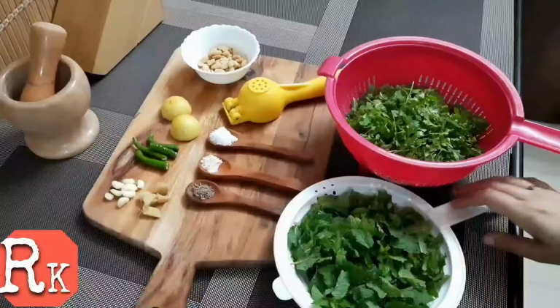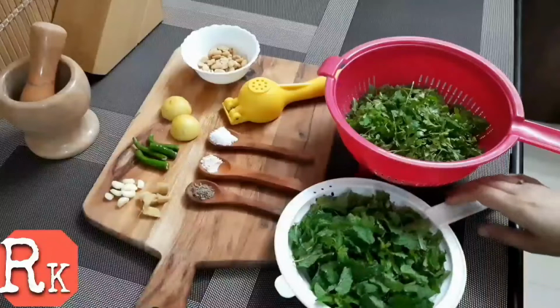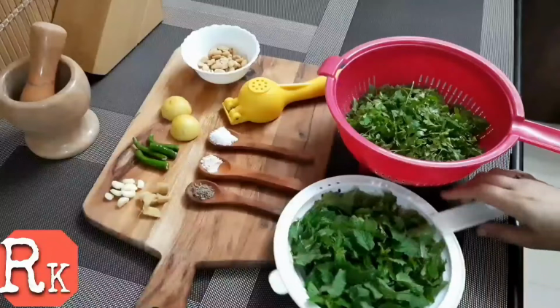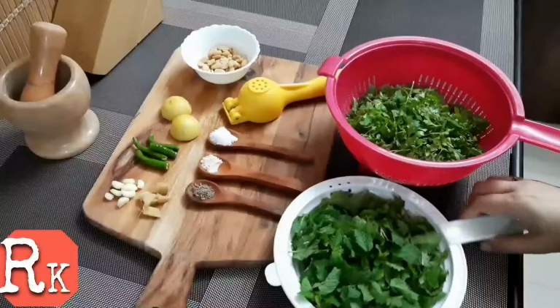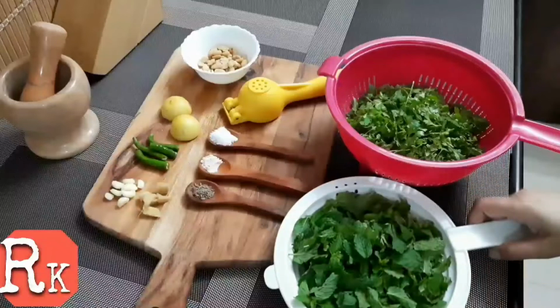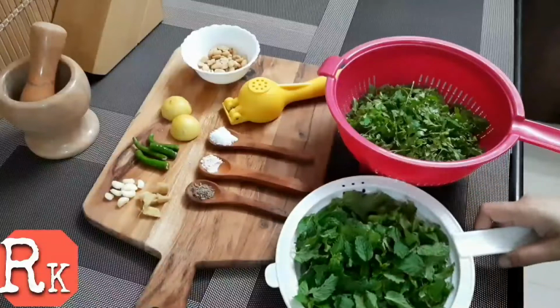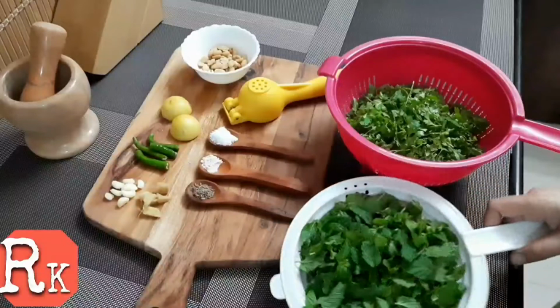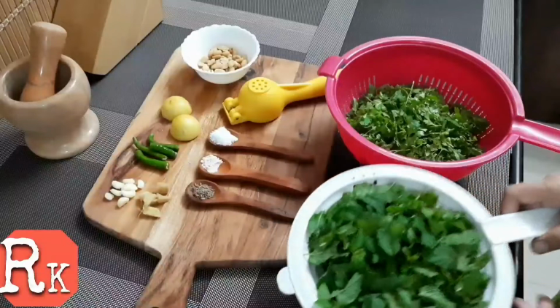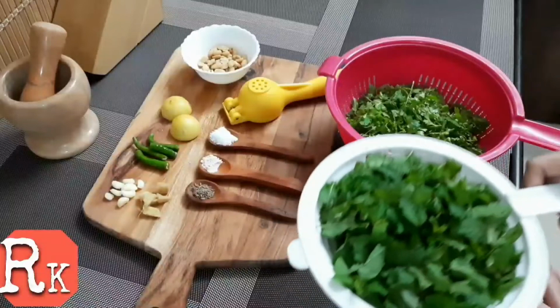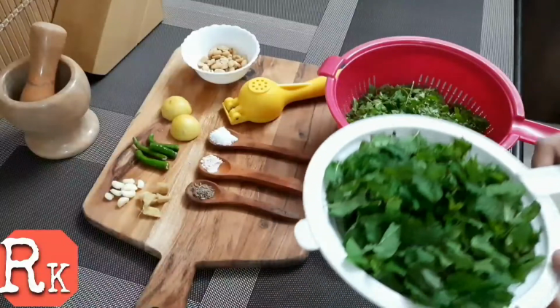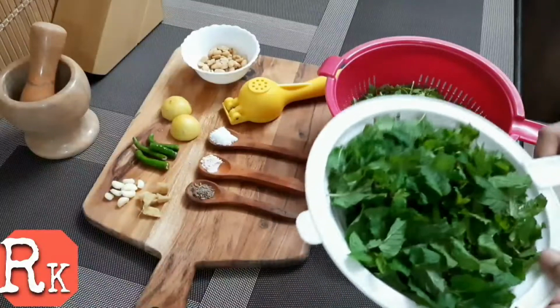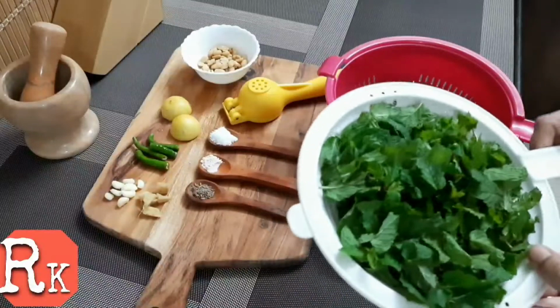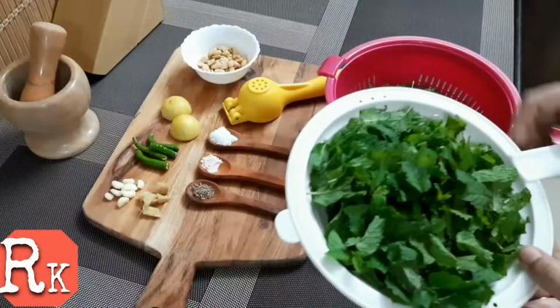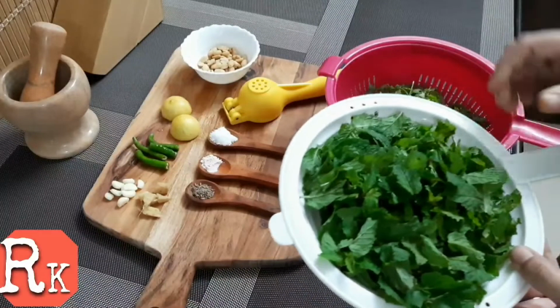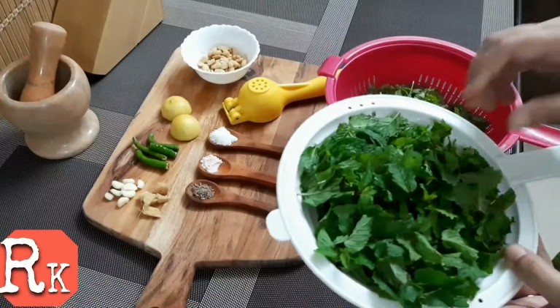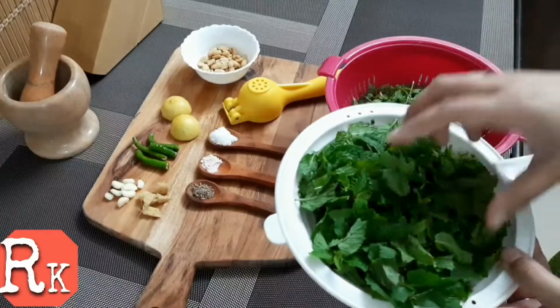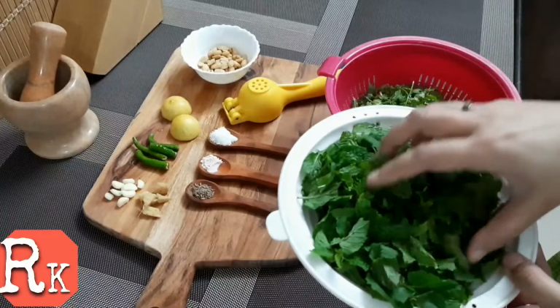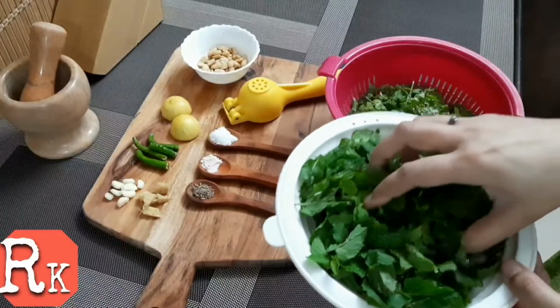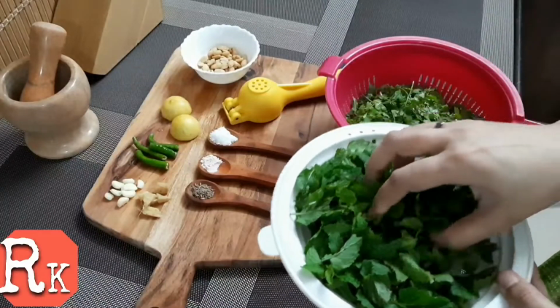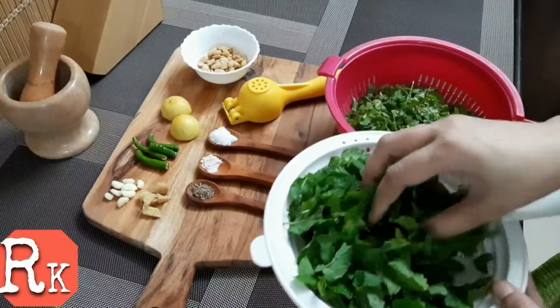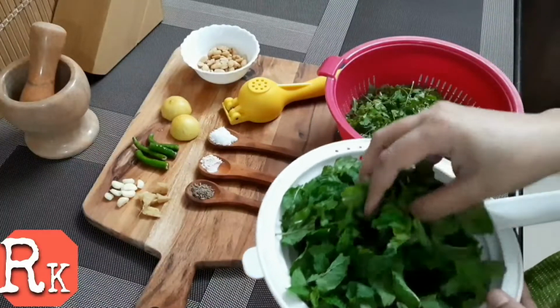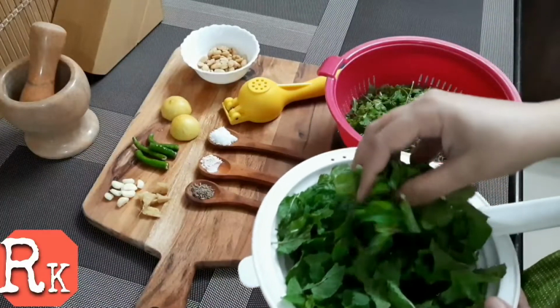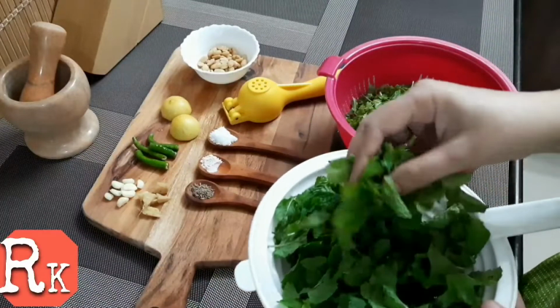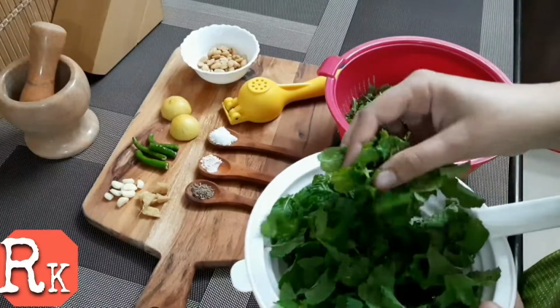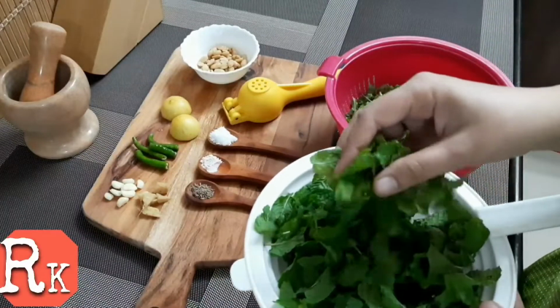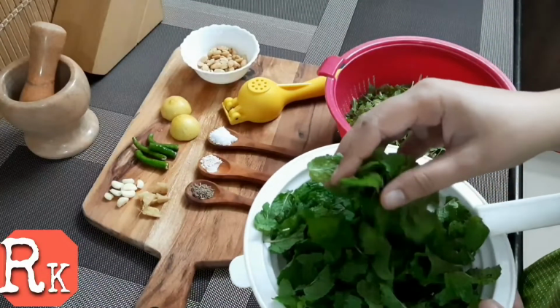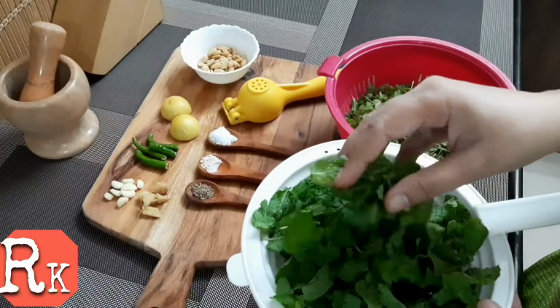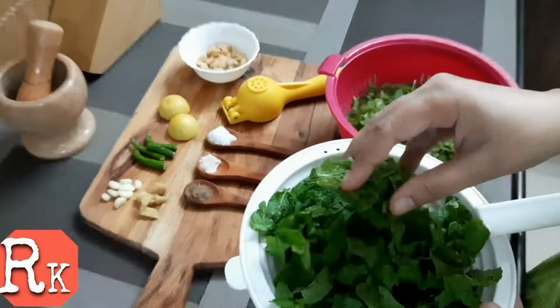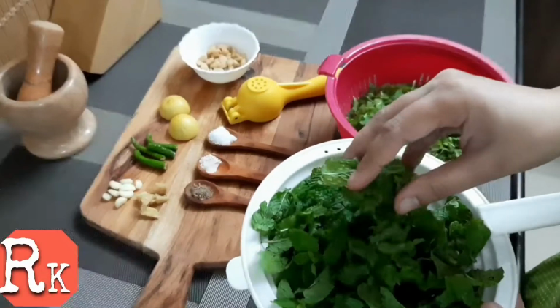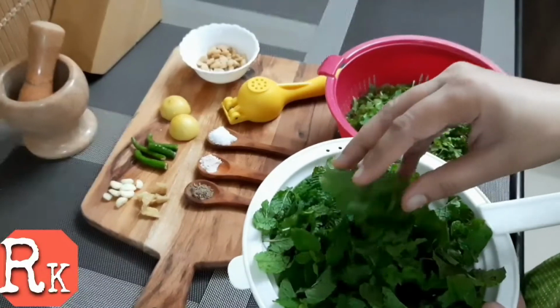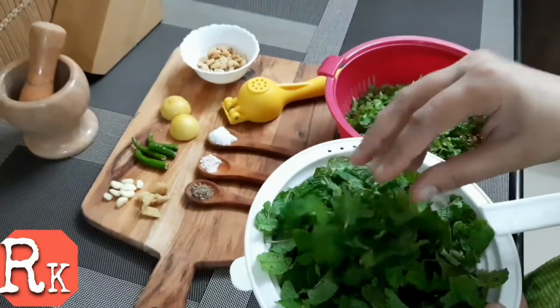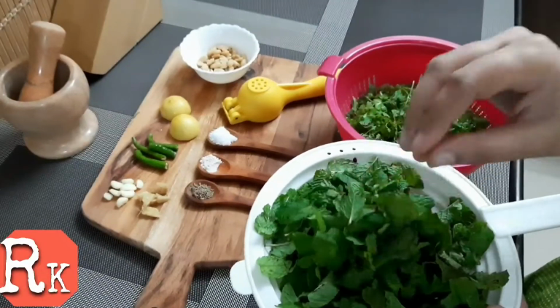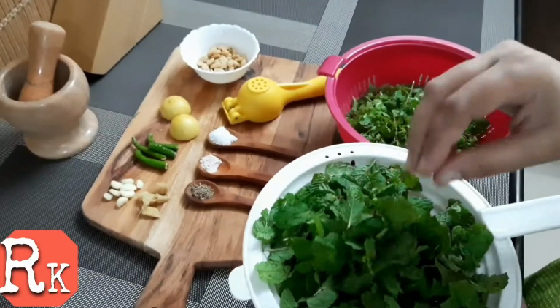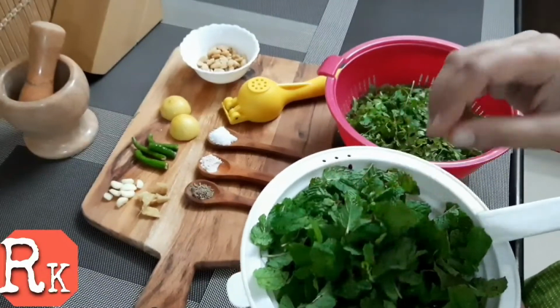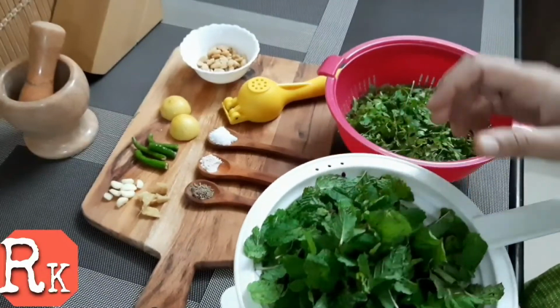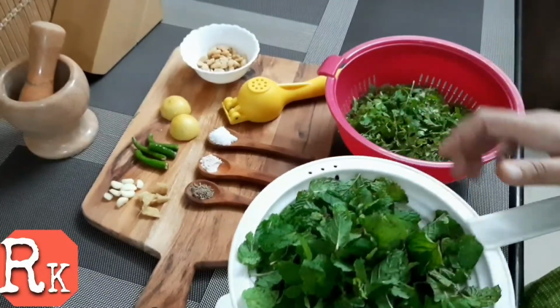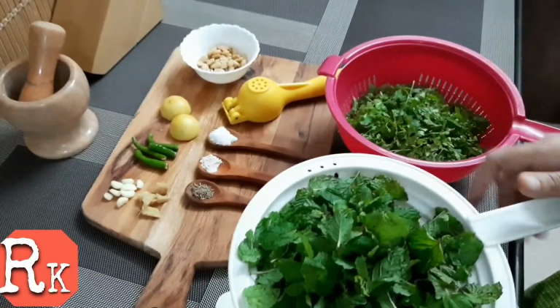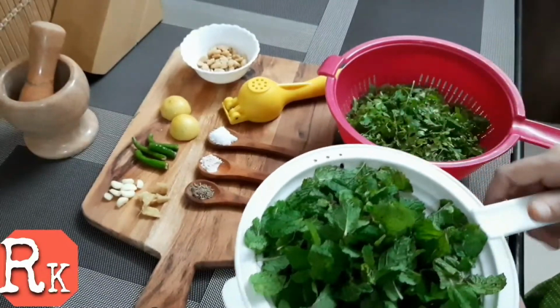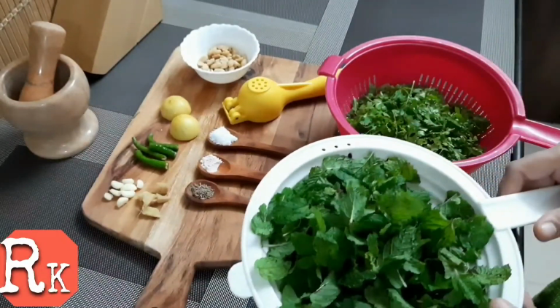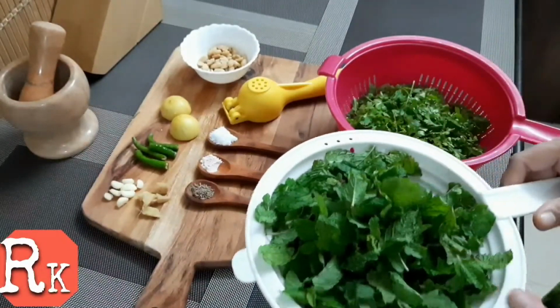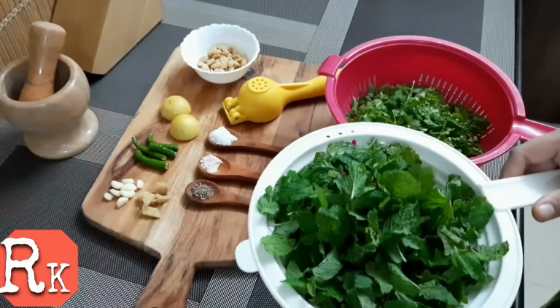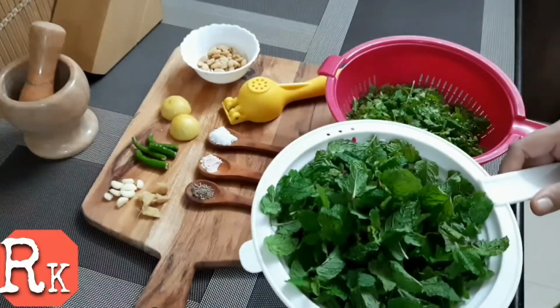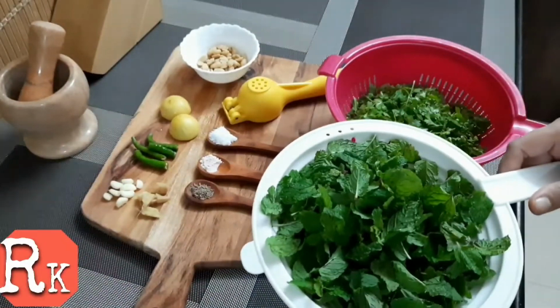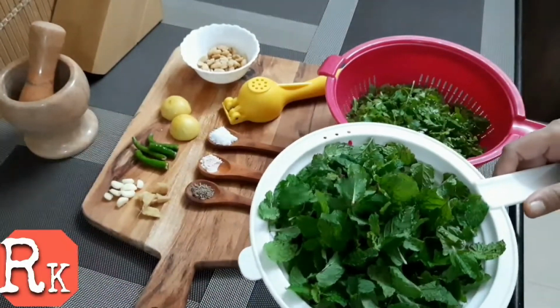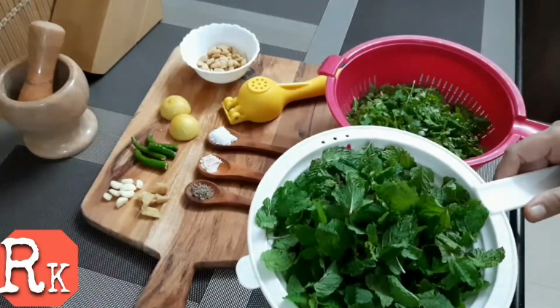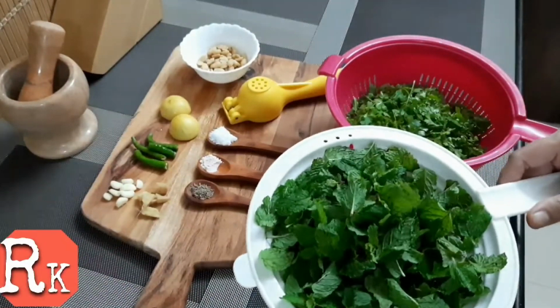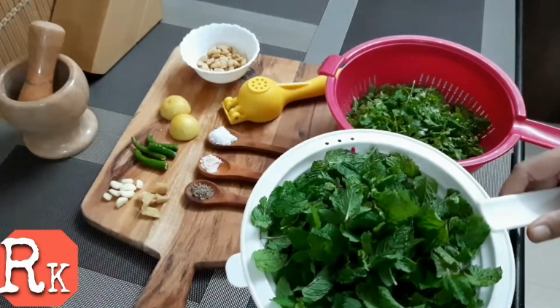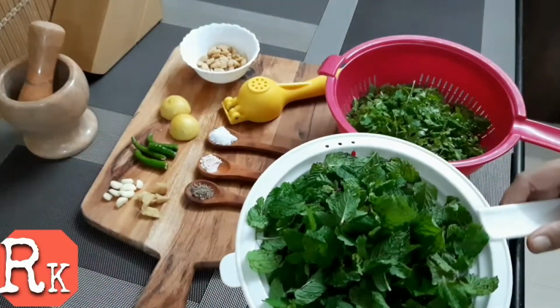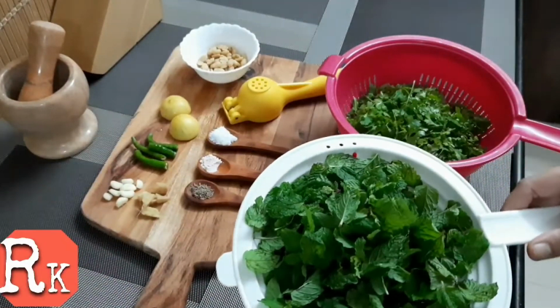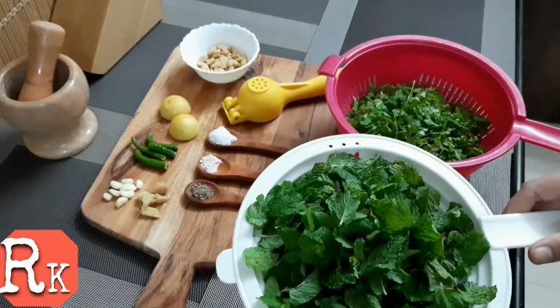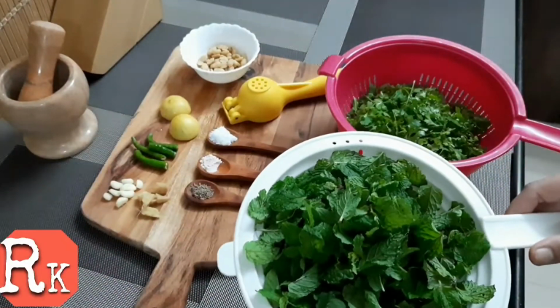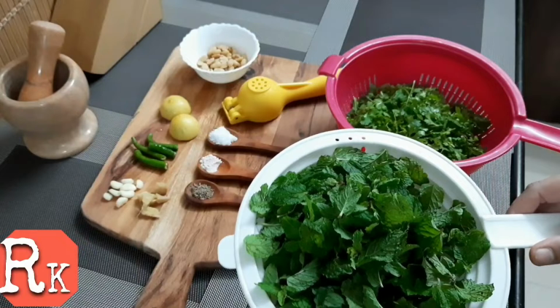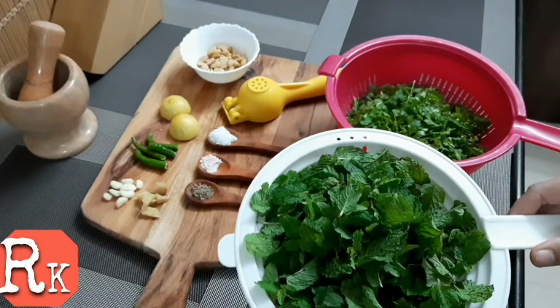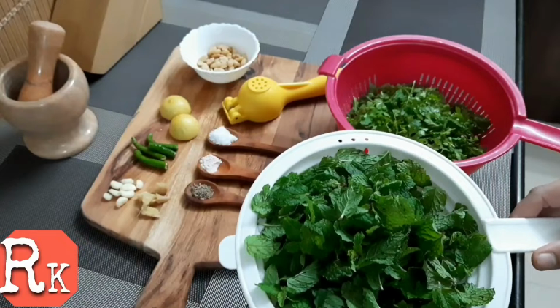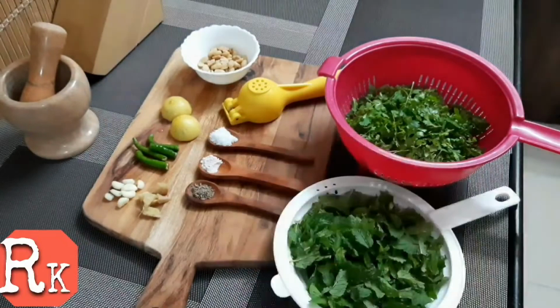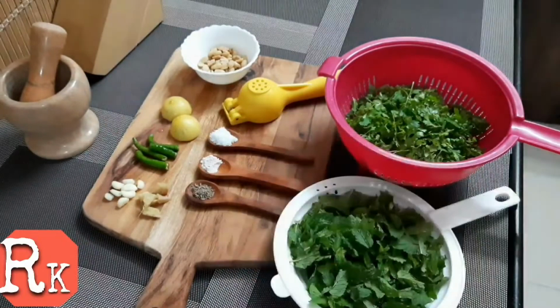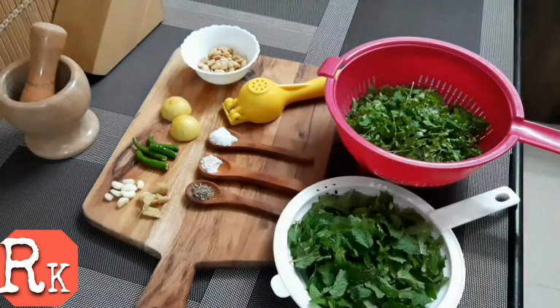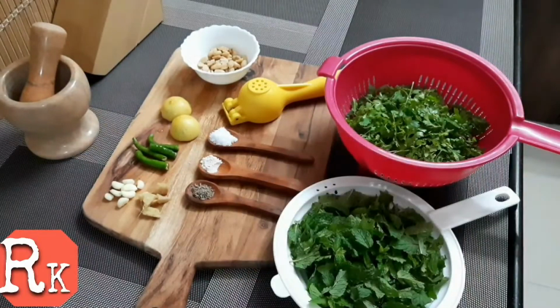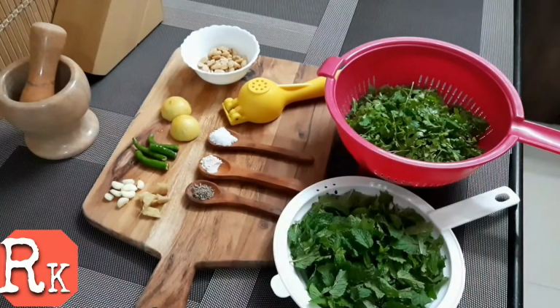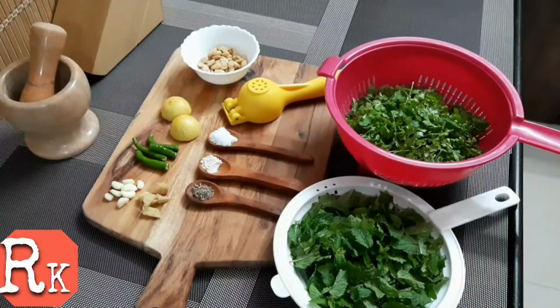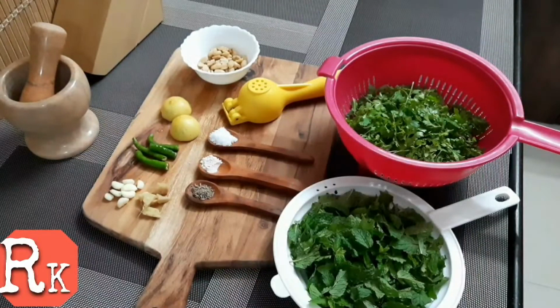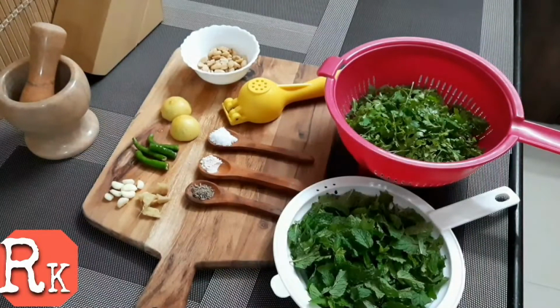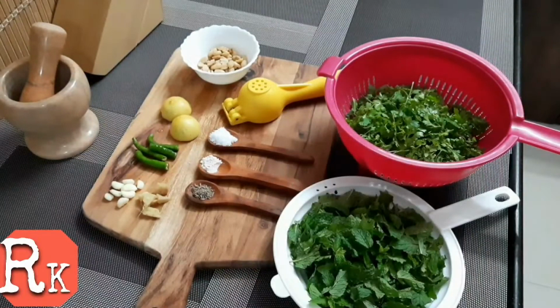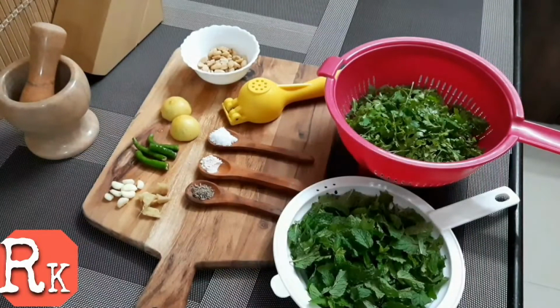Hey guys, welcome back to my channel. Today I am going to share a simple recipe of green chutney.